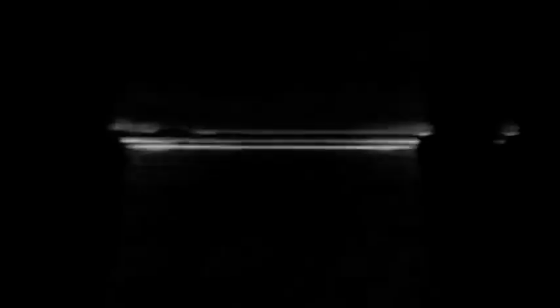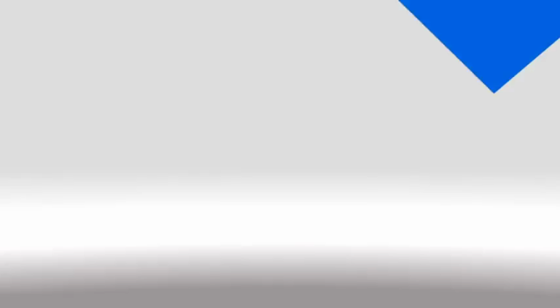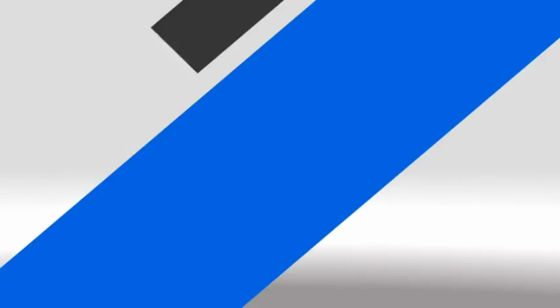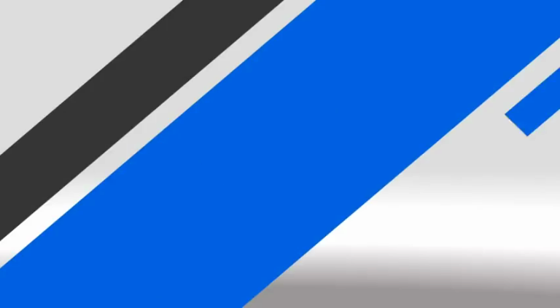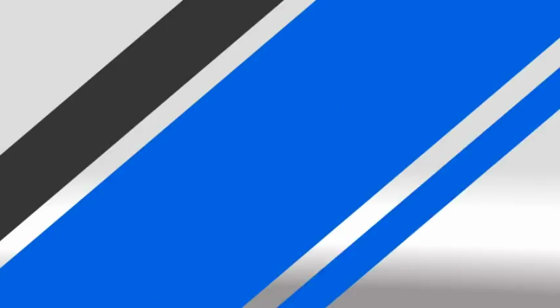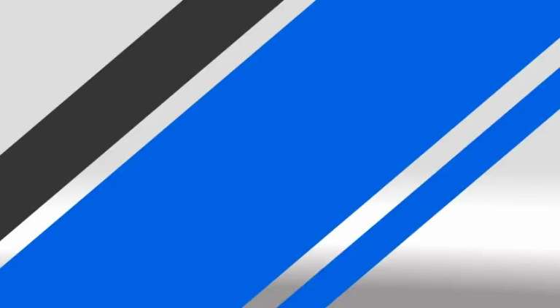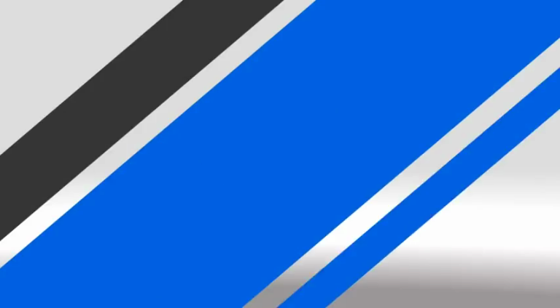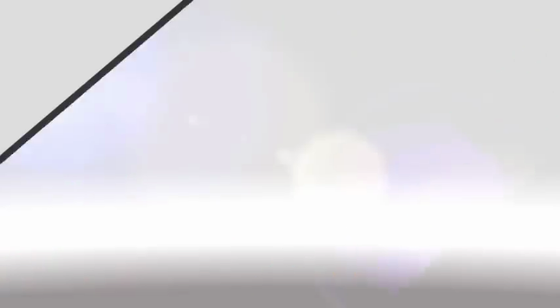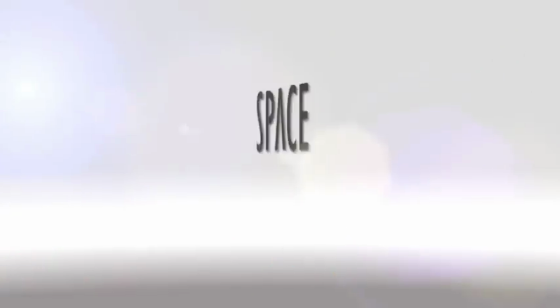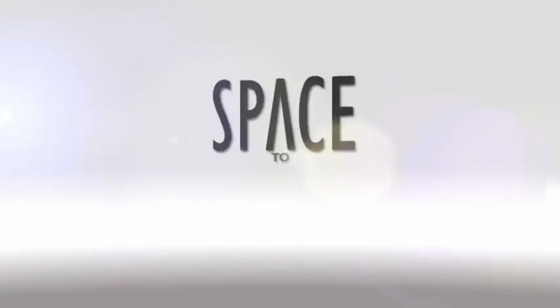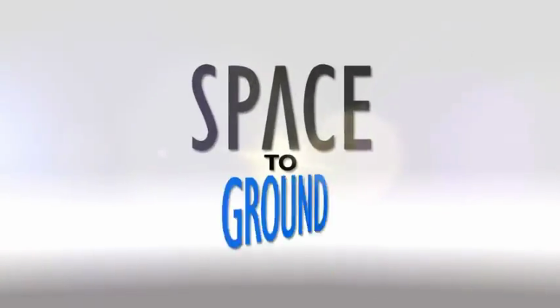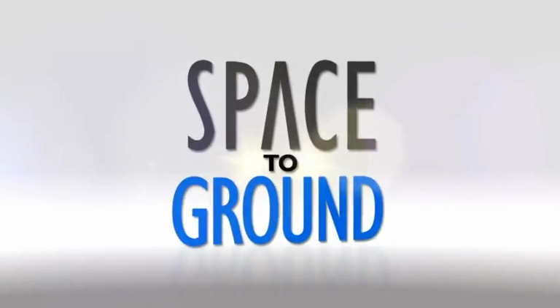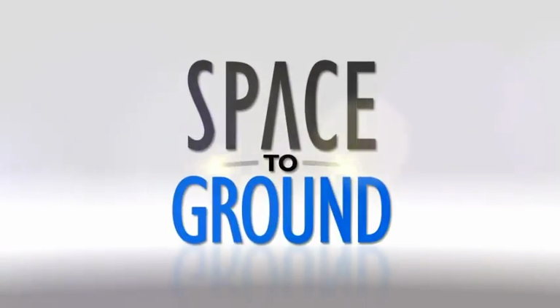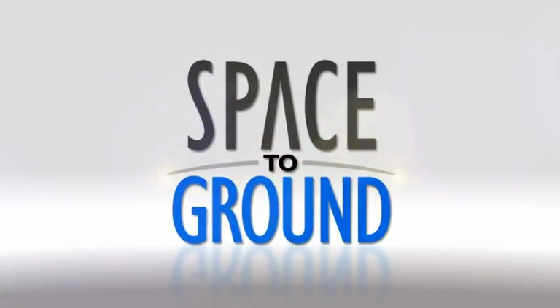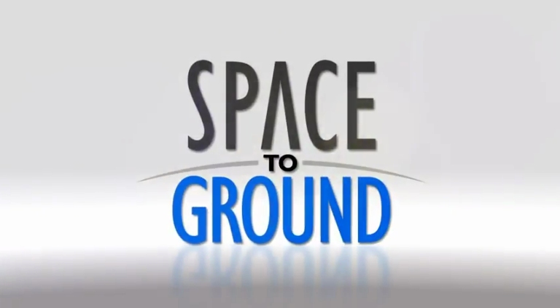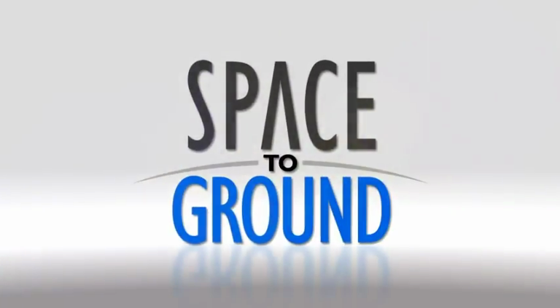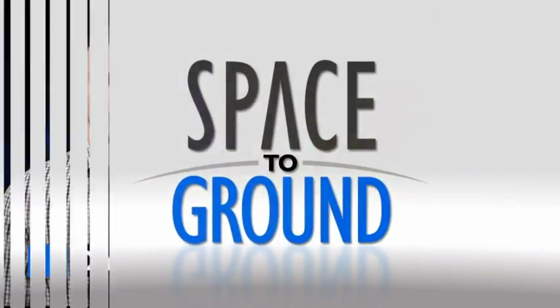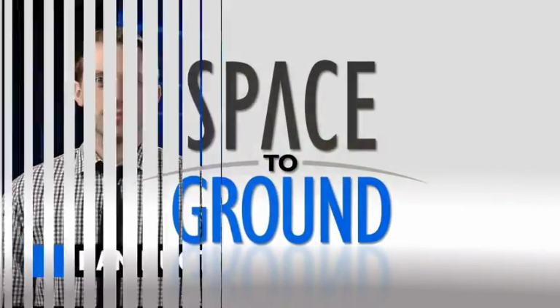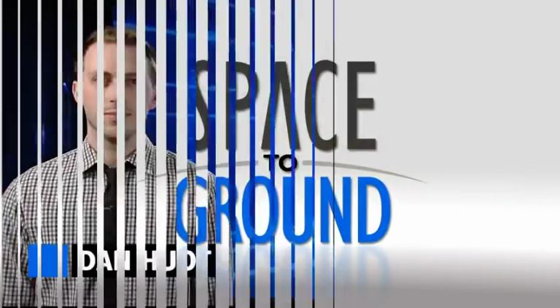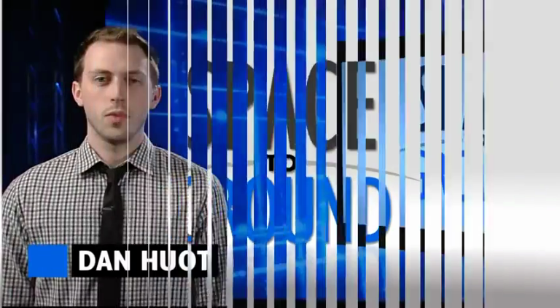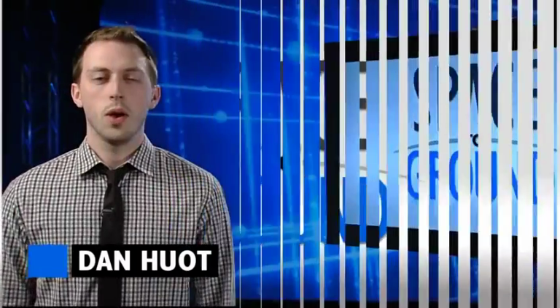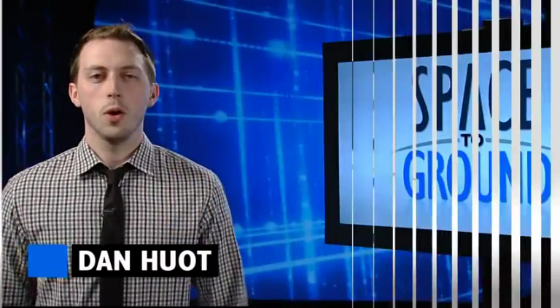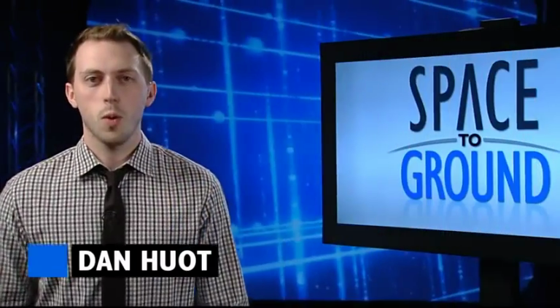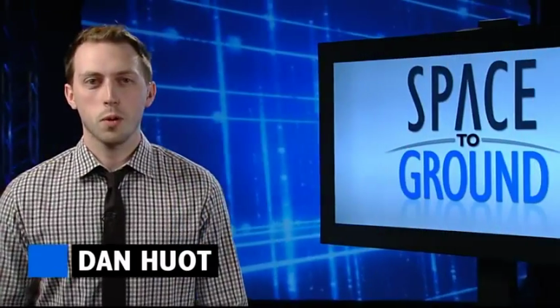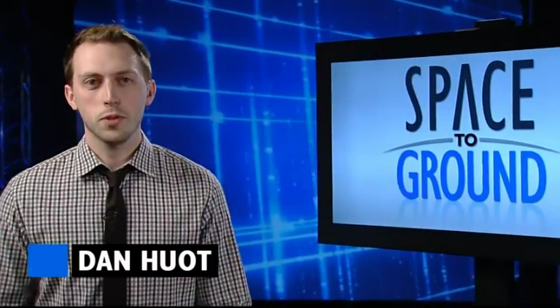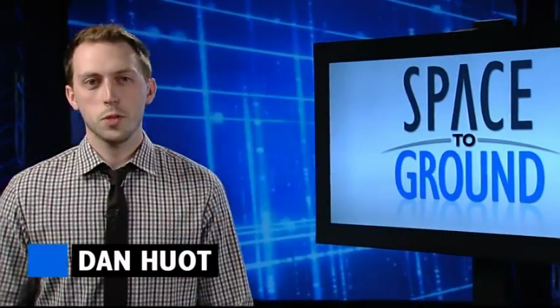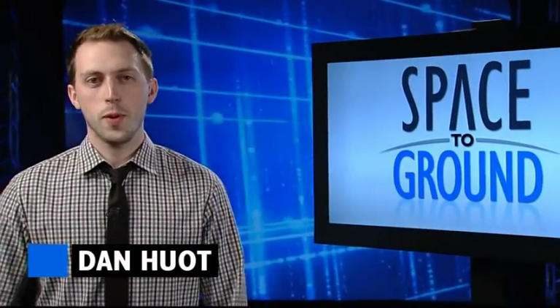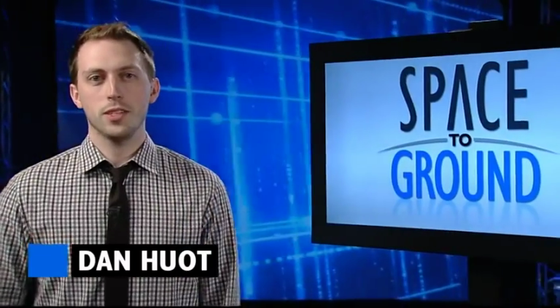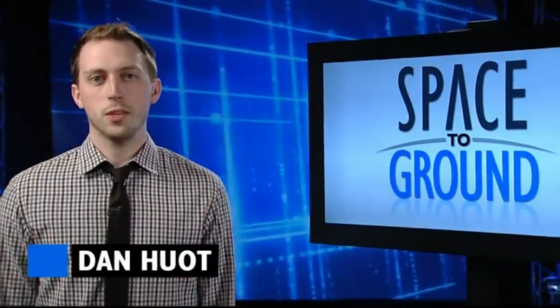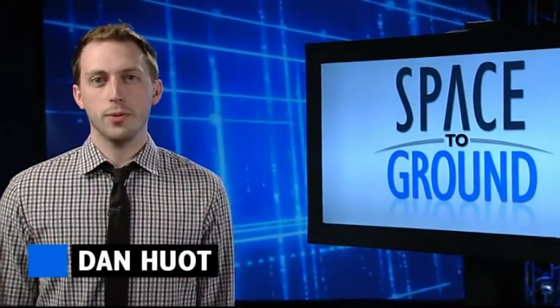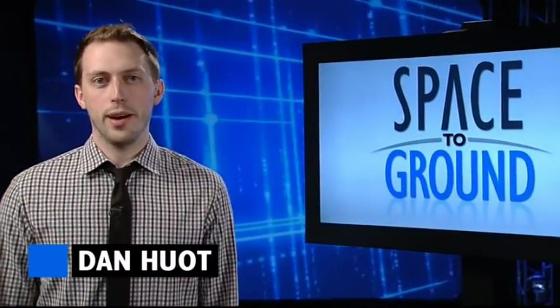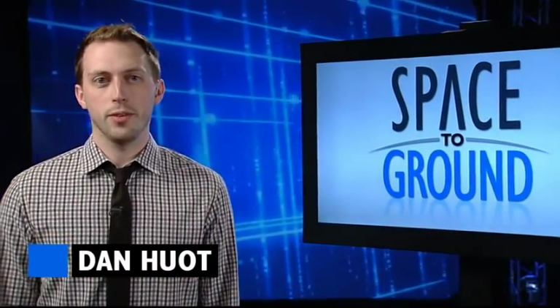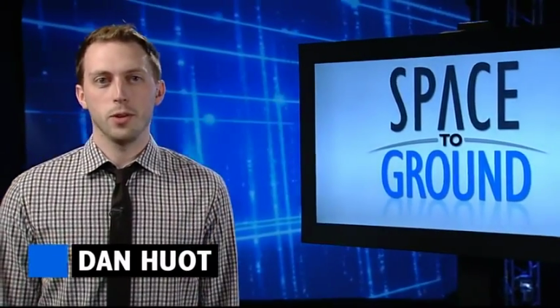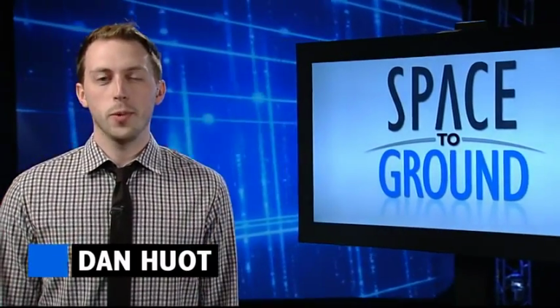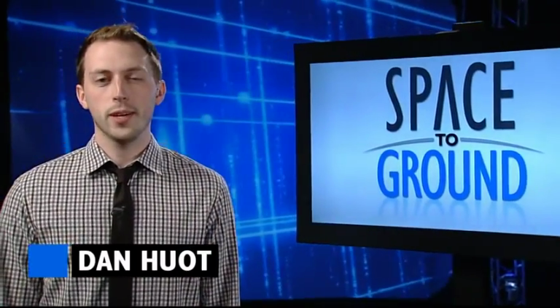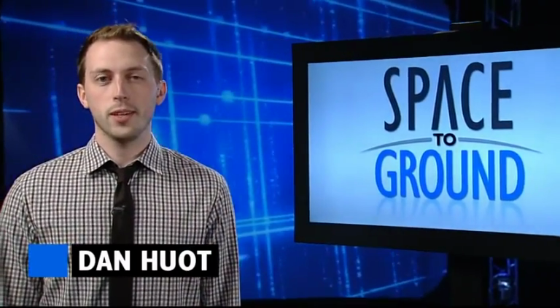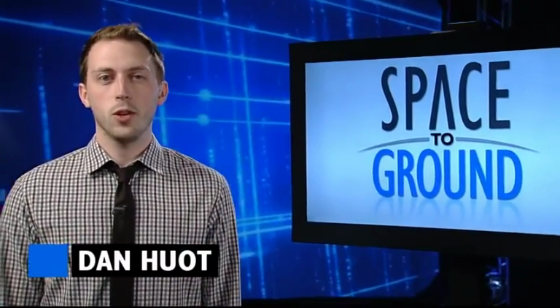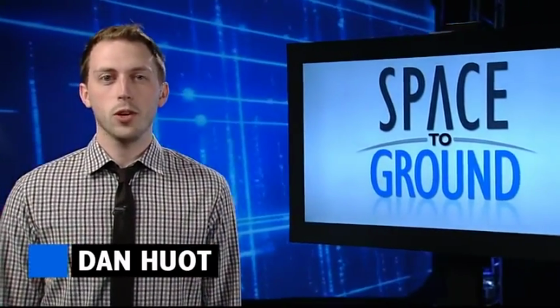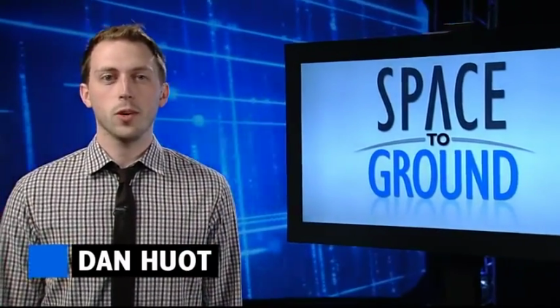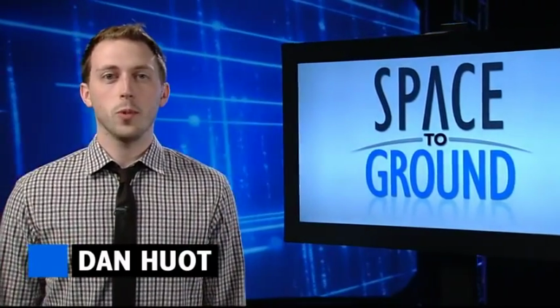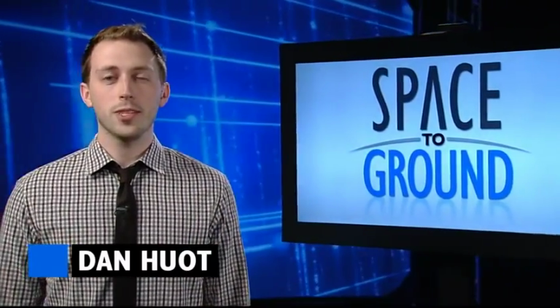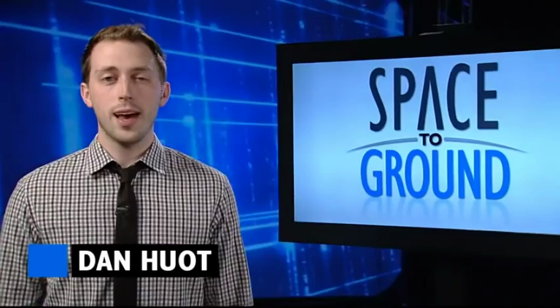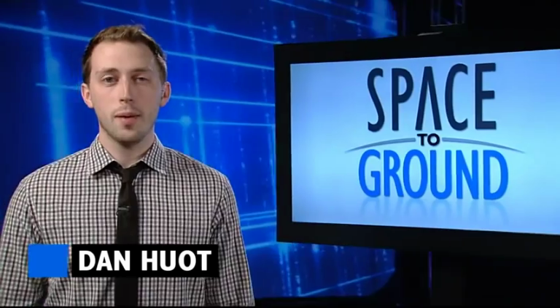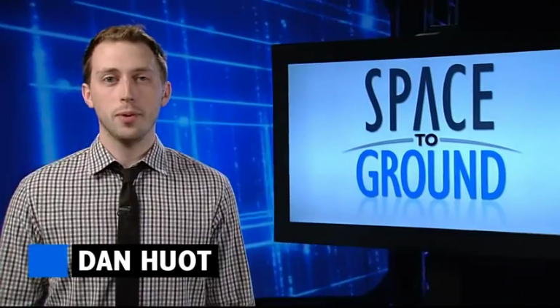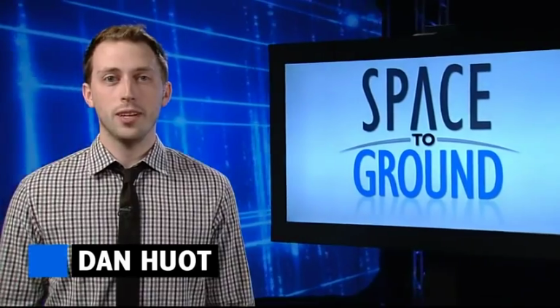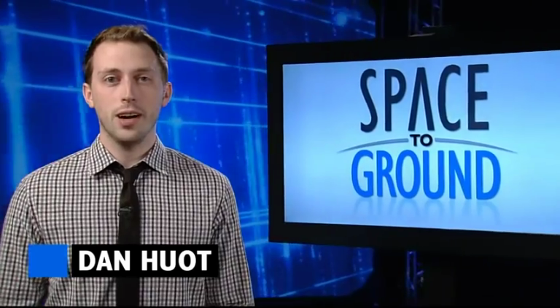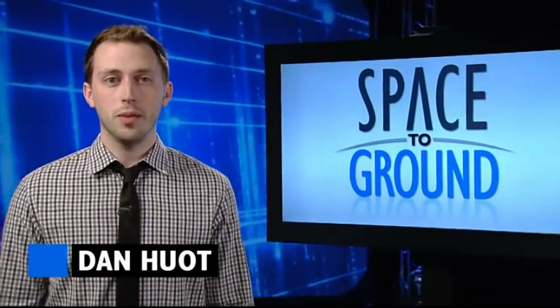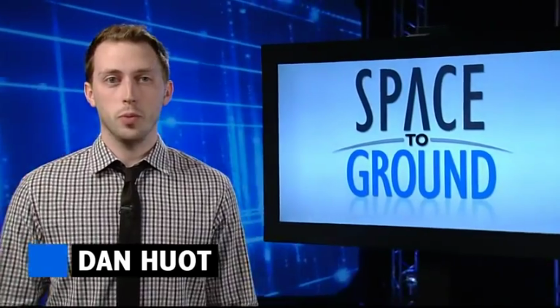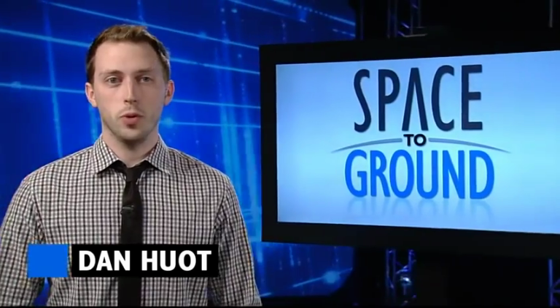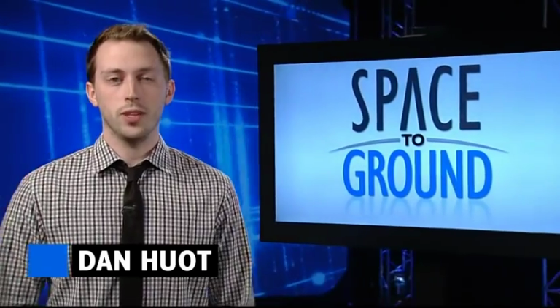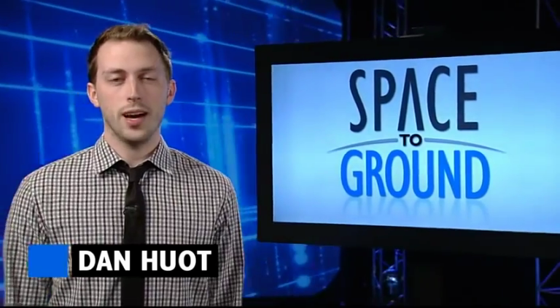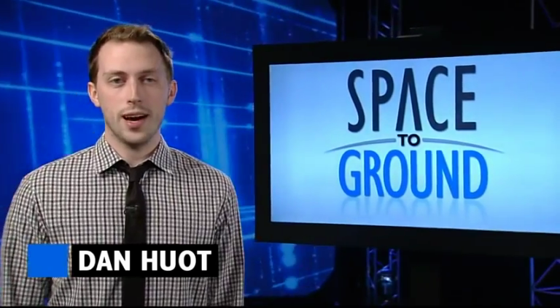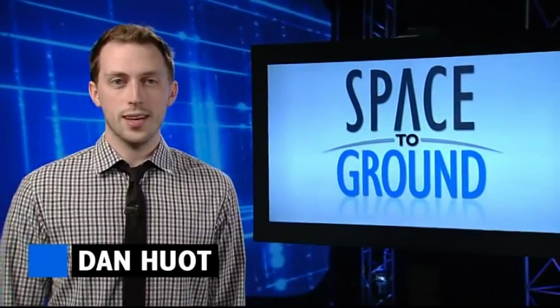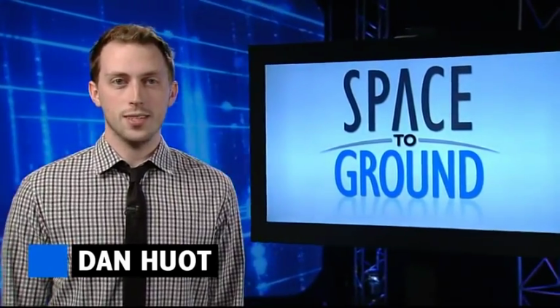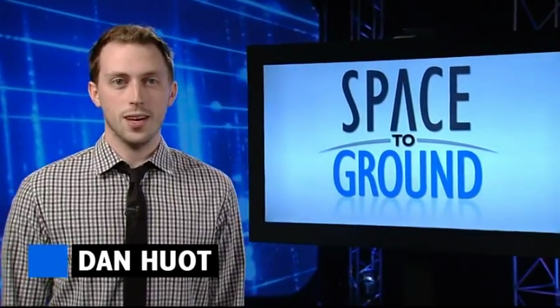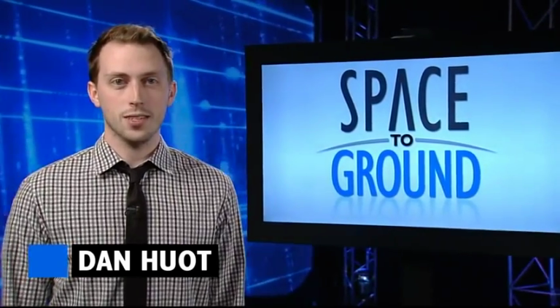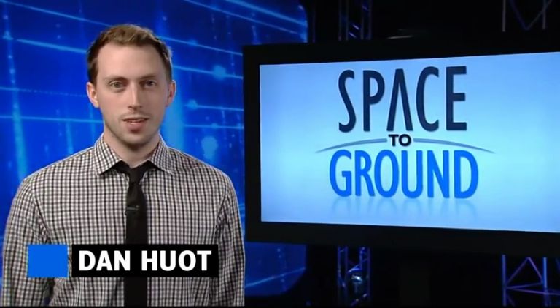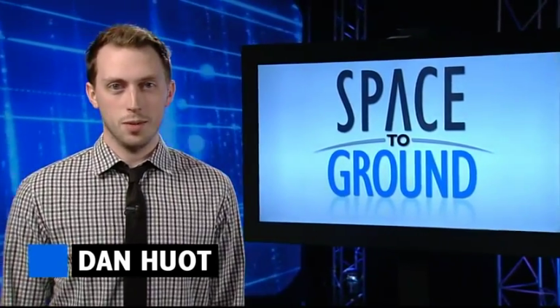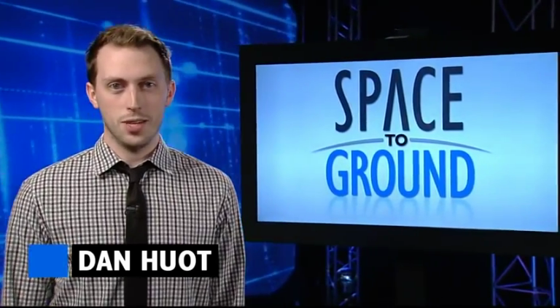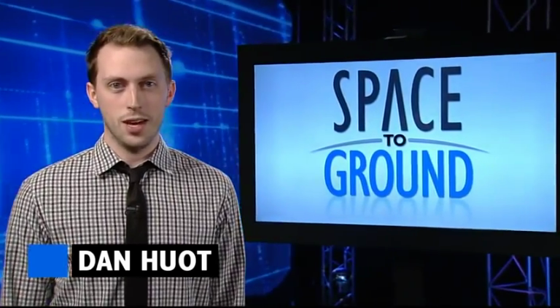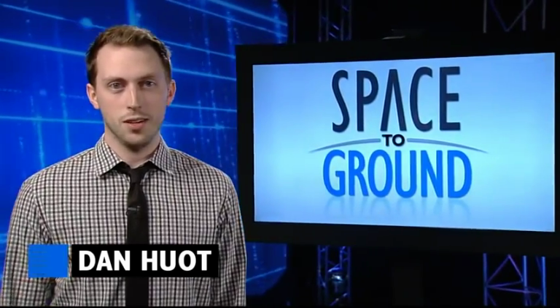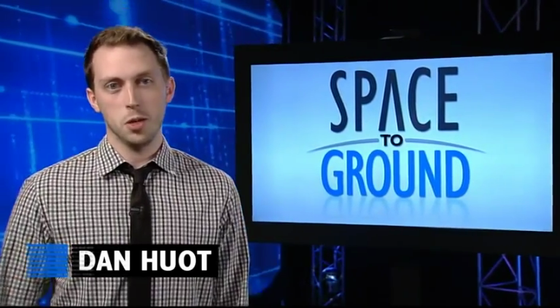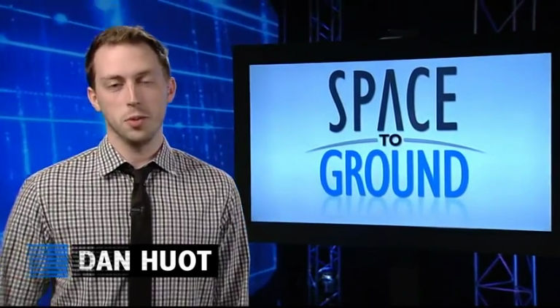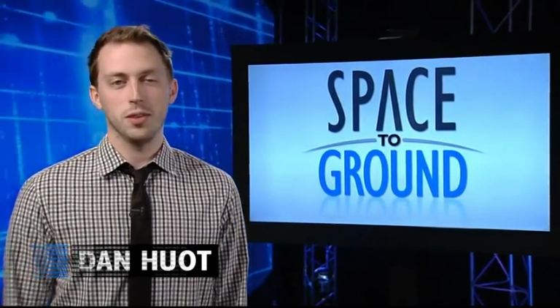Houston Station on Space to Ground. Welcome to Space to Ground, your weekly look at what's happening onboard the ISS. I'm Dan Hewitt.